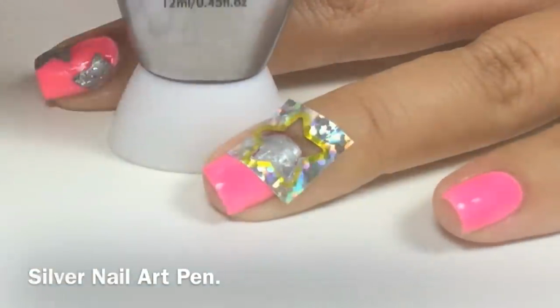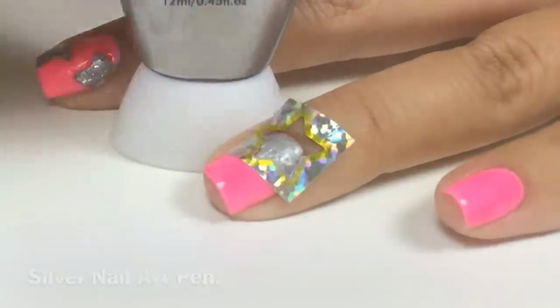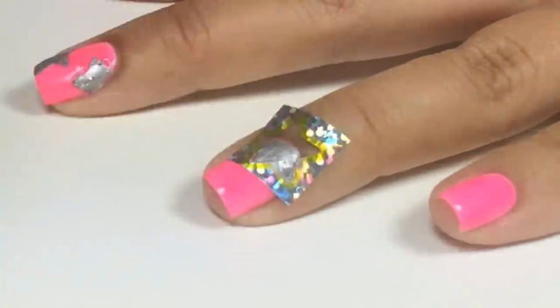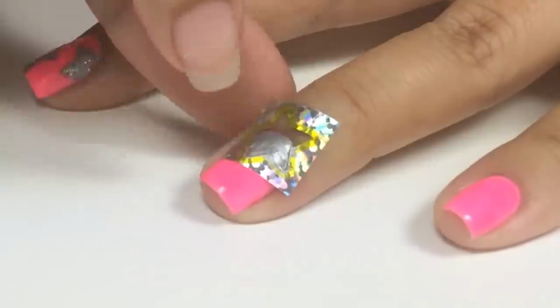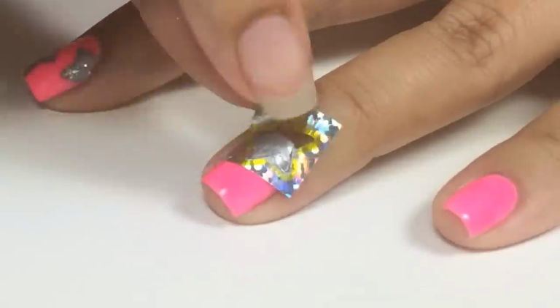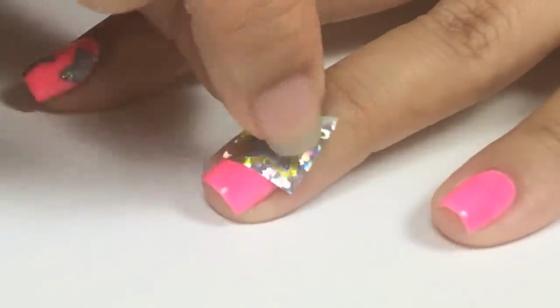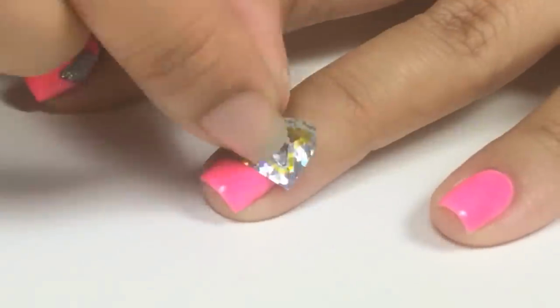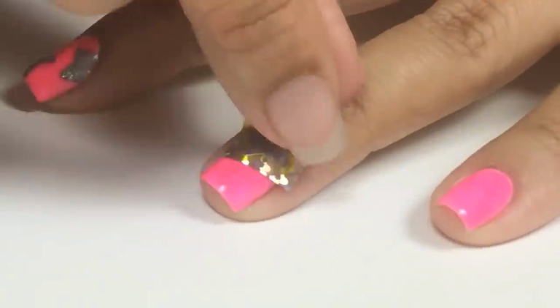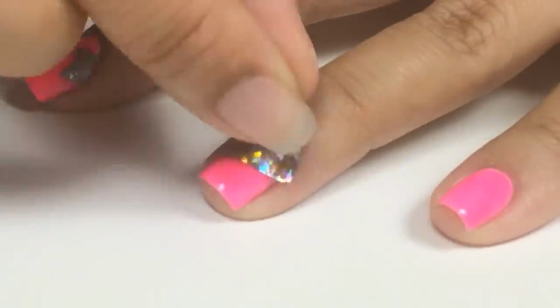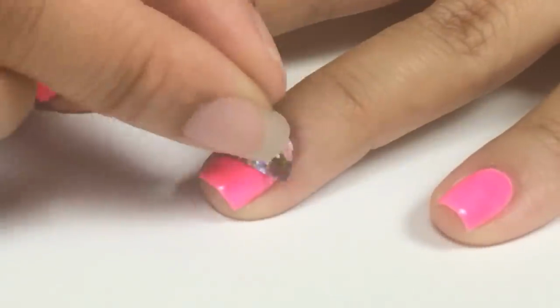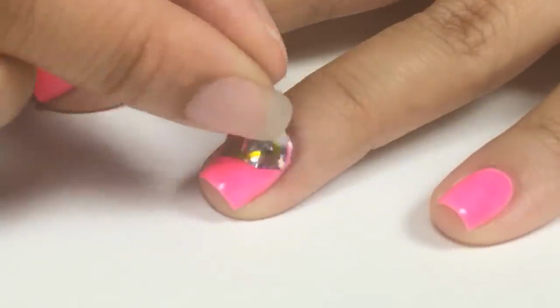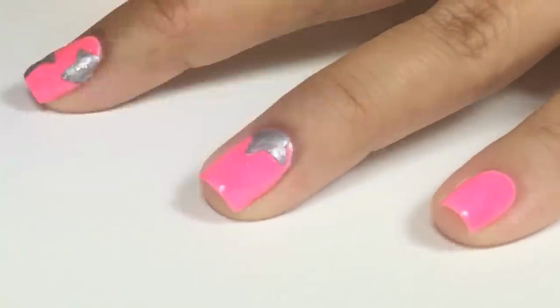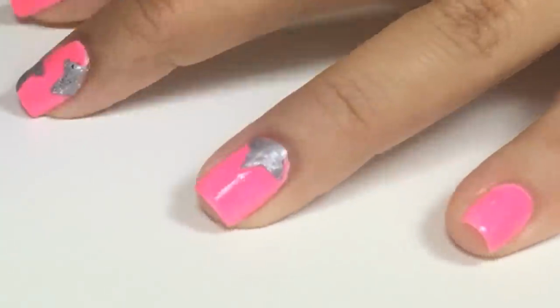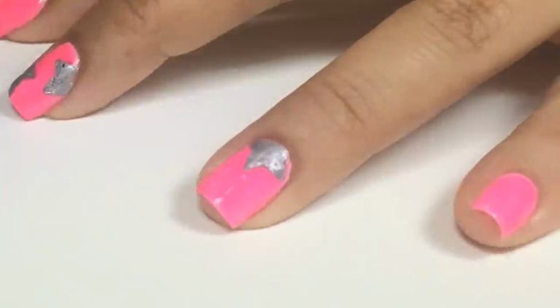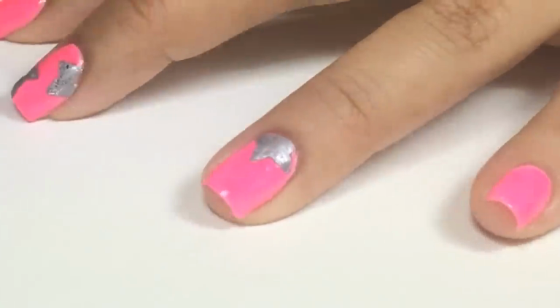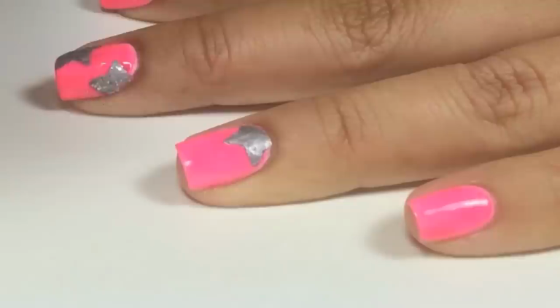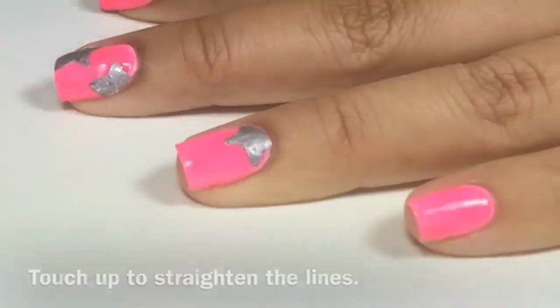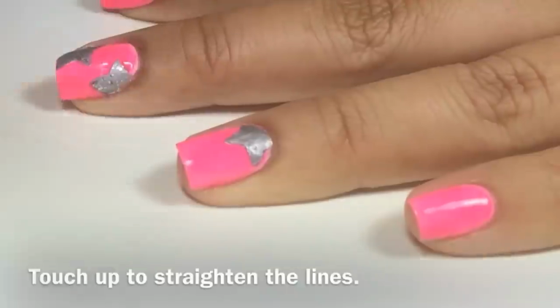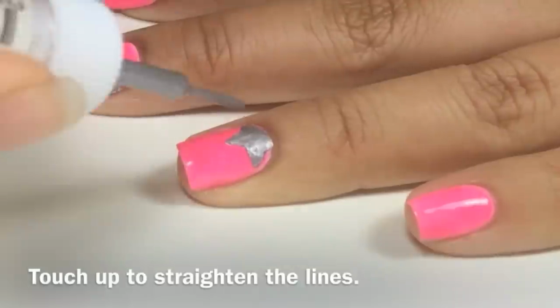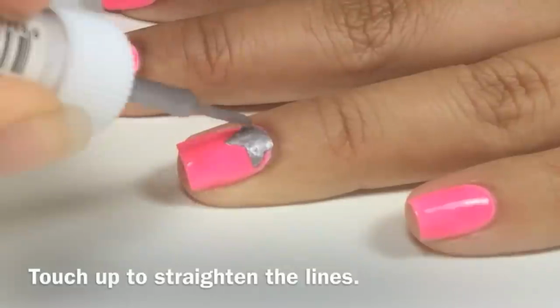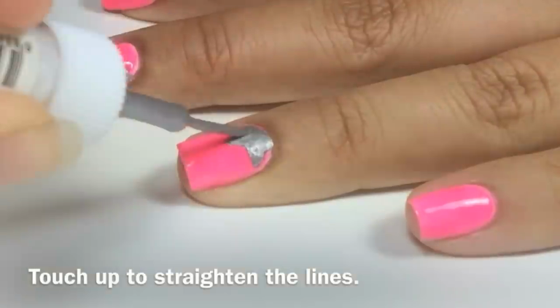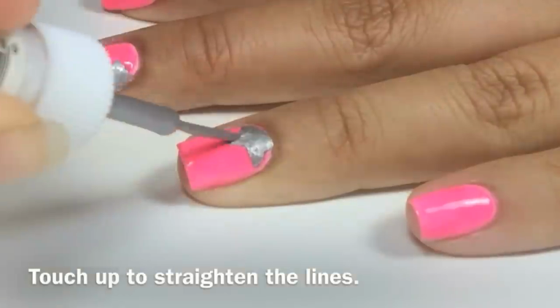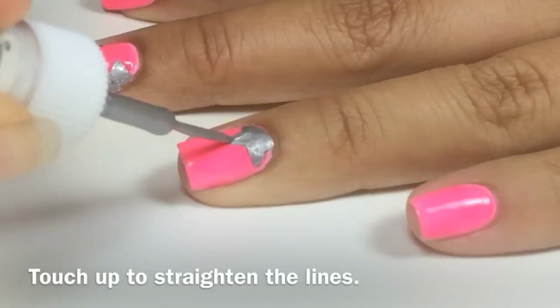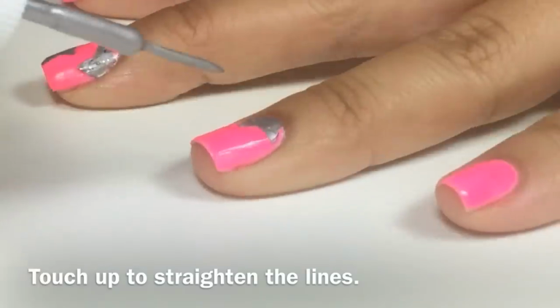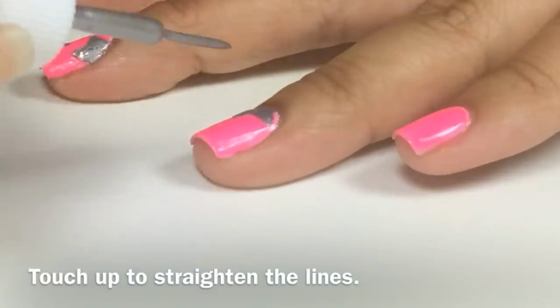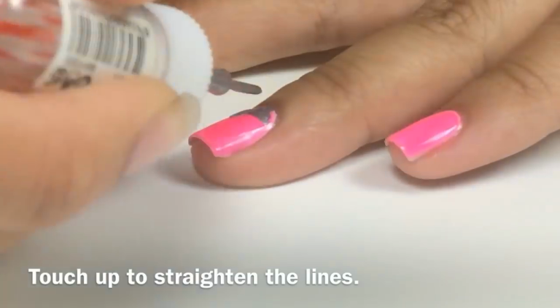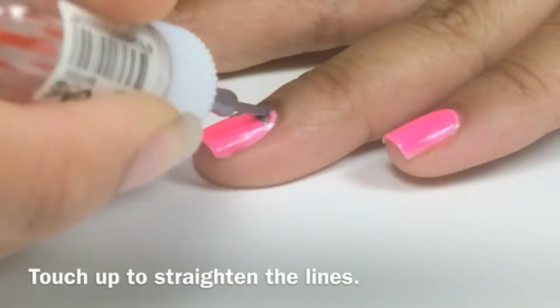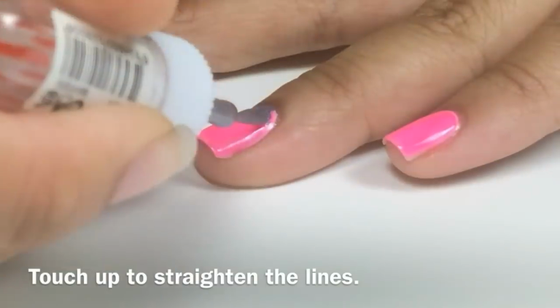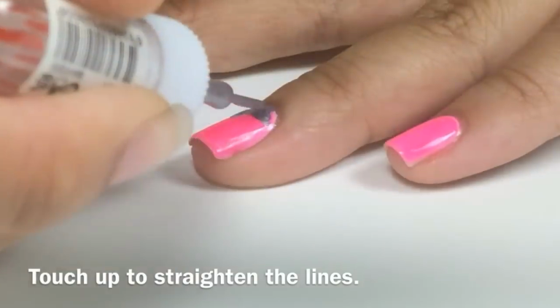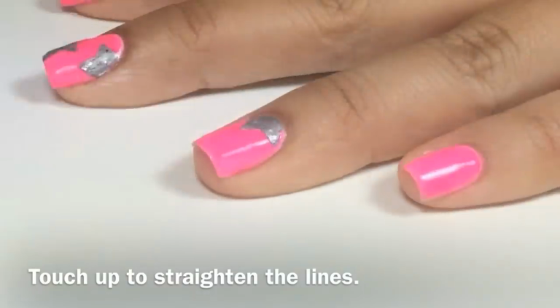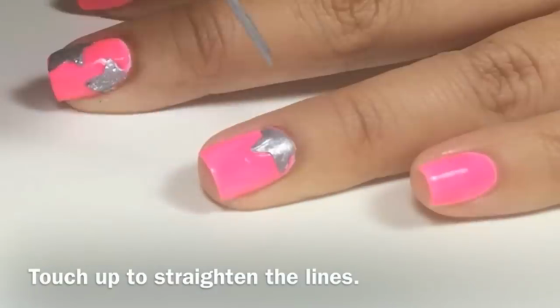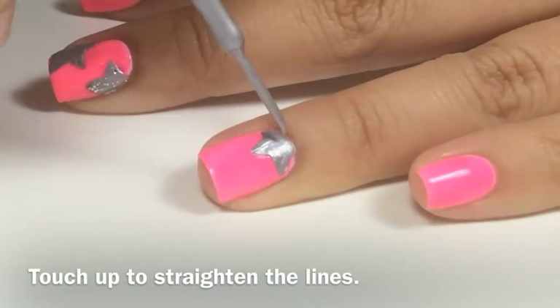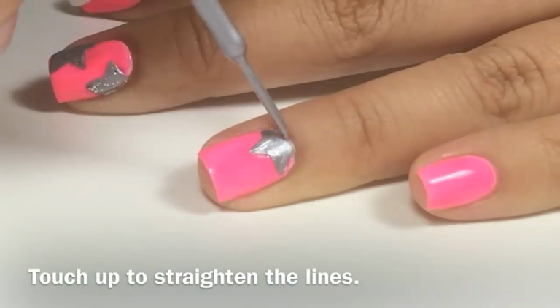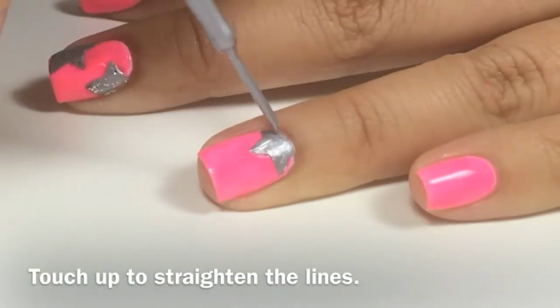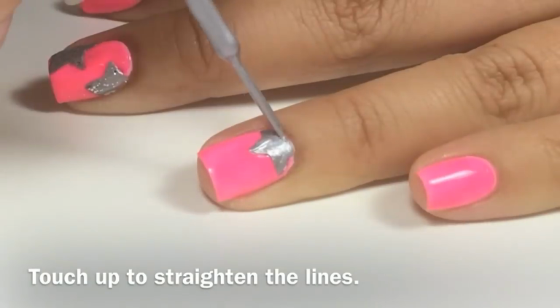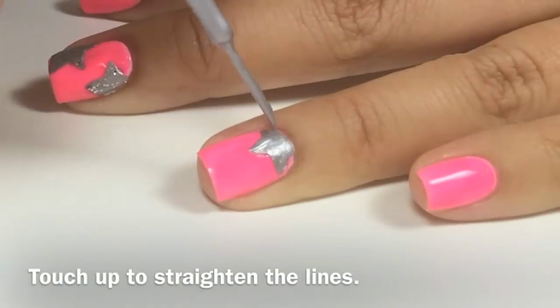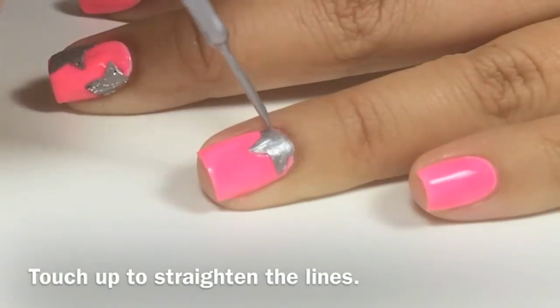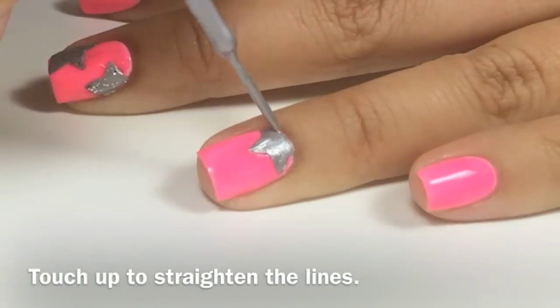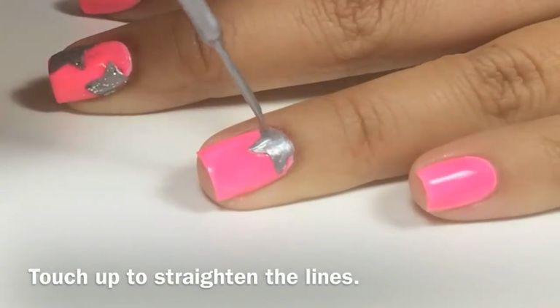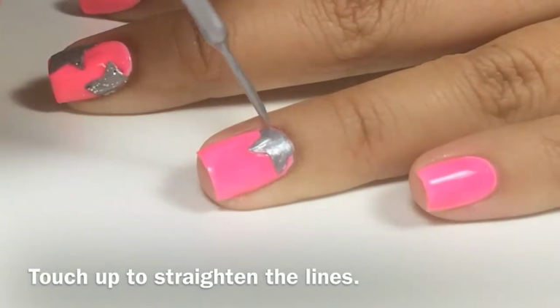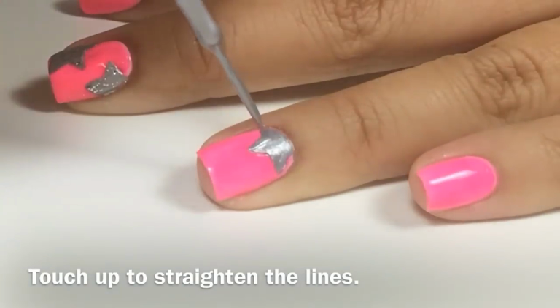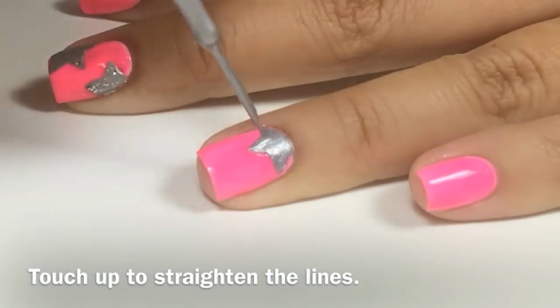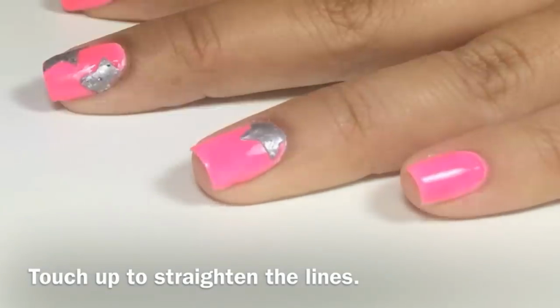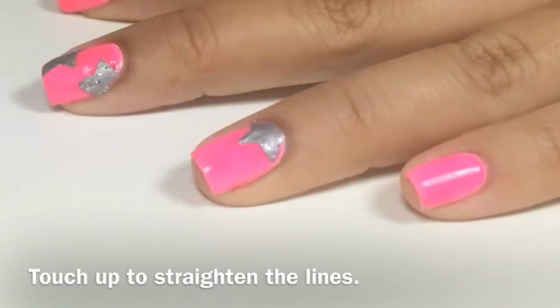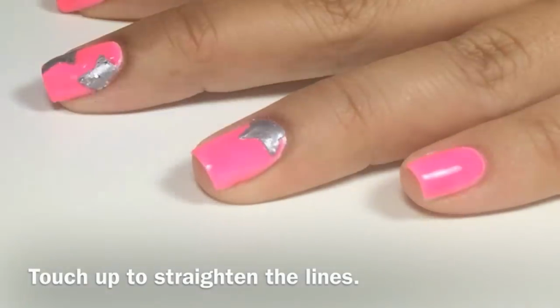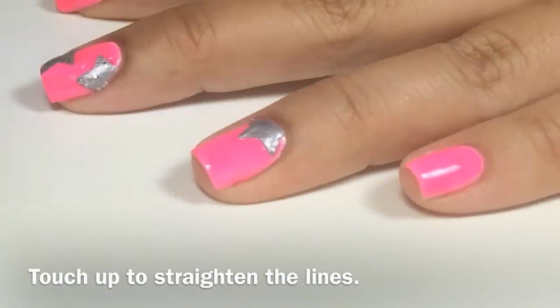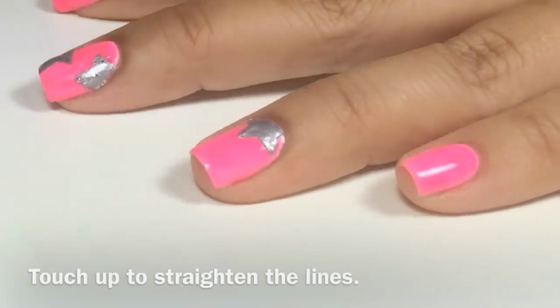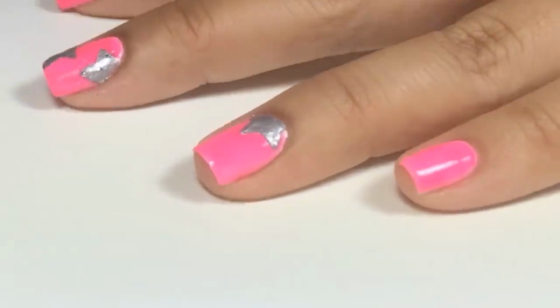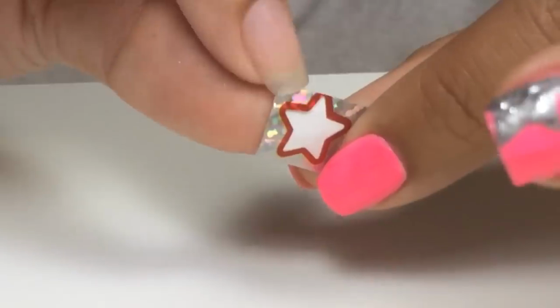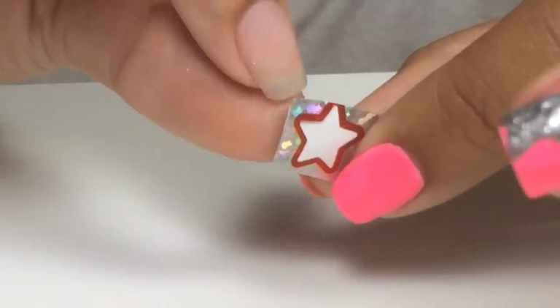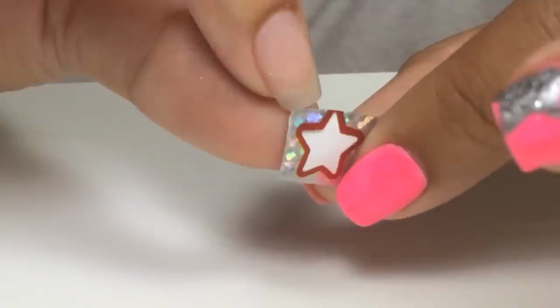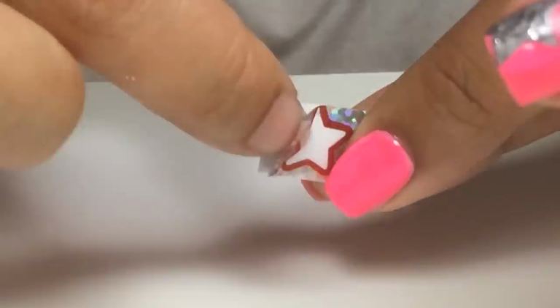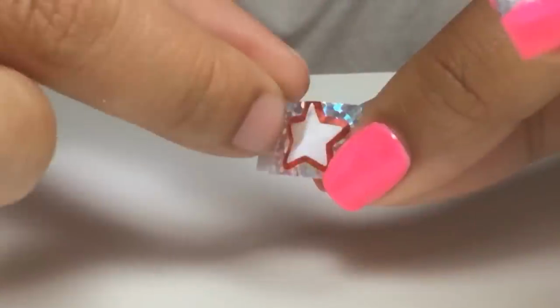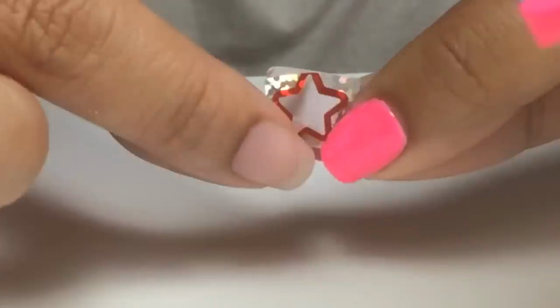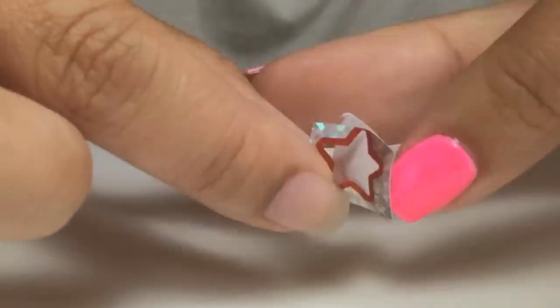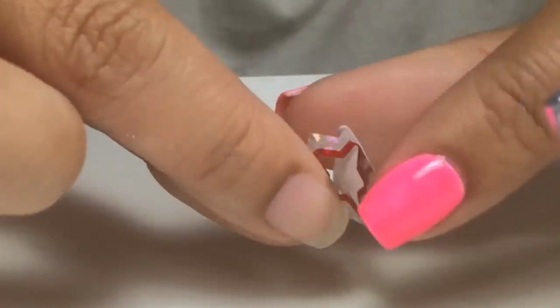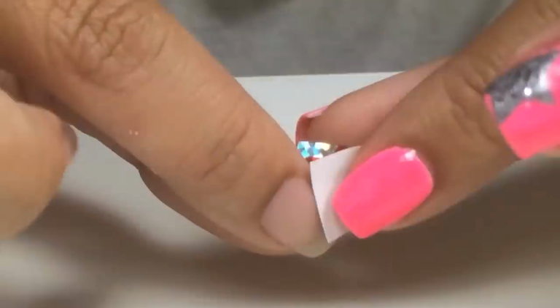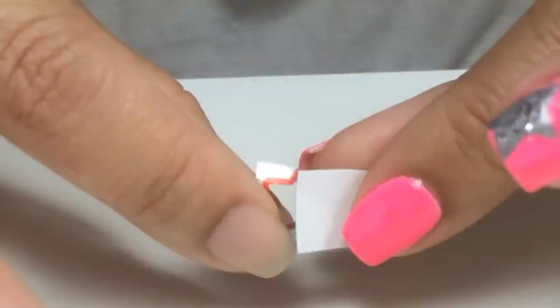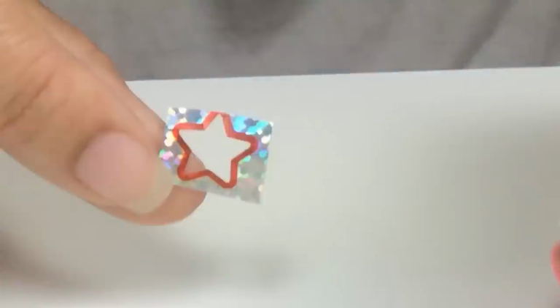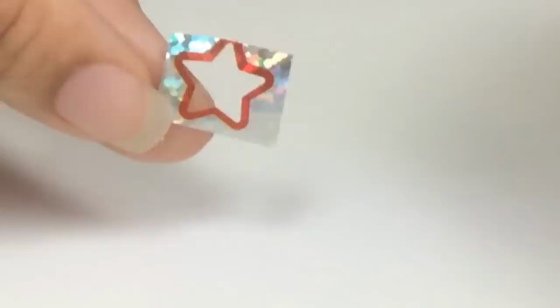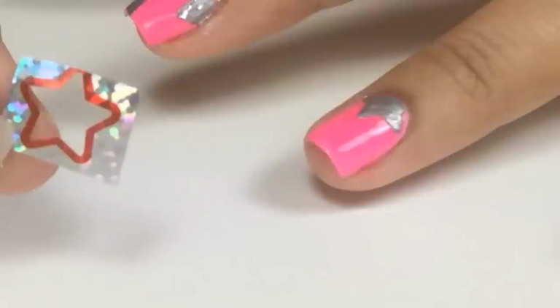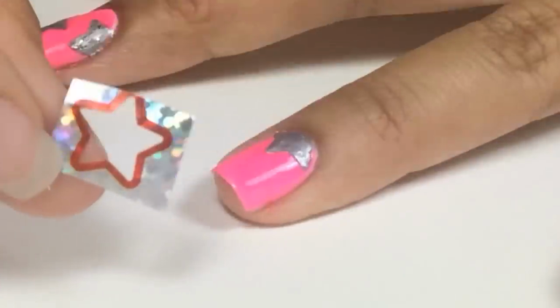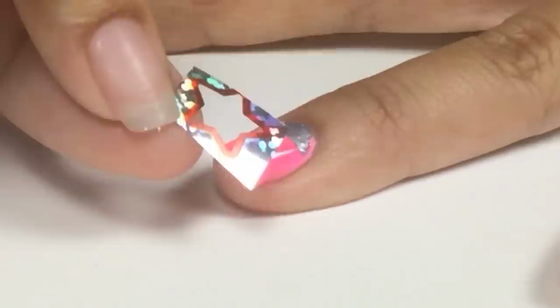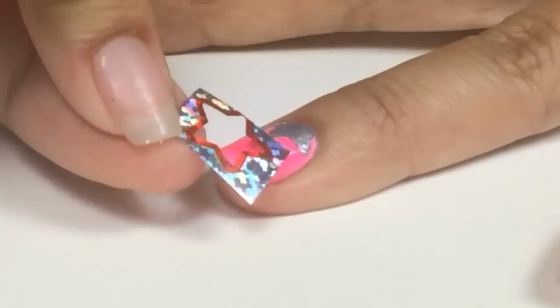Then do a little bit of touch up to straighten the lines. I'll repeat that step and apply two stars to each fingernail.